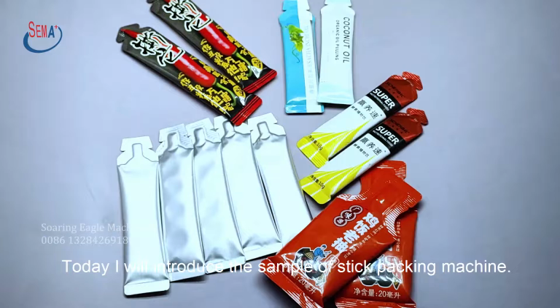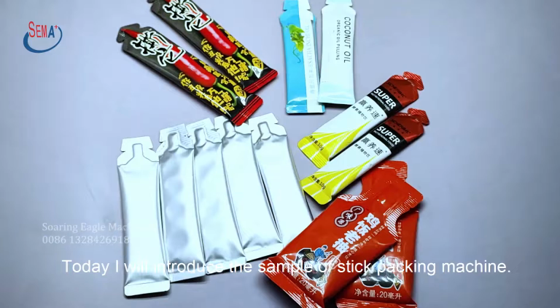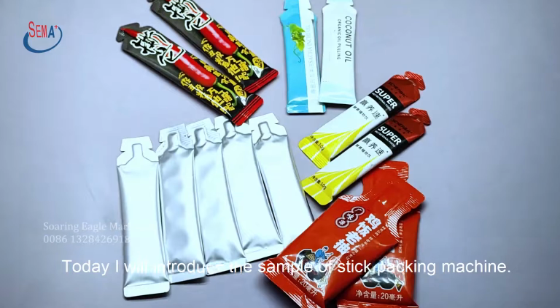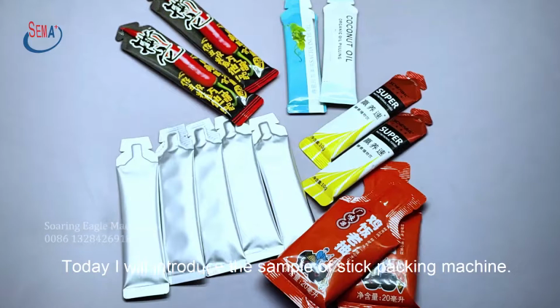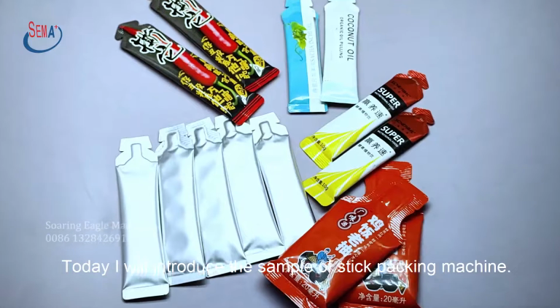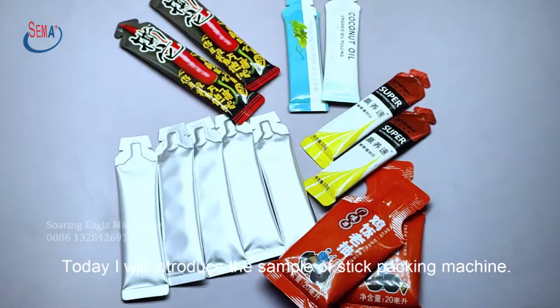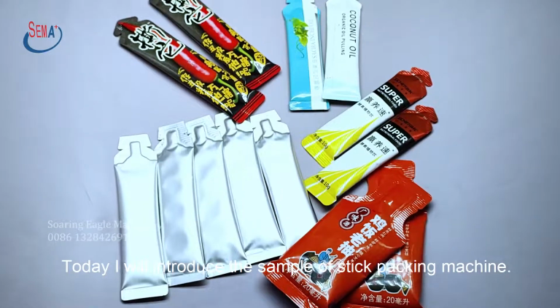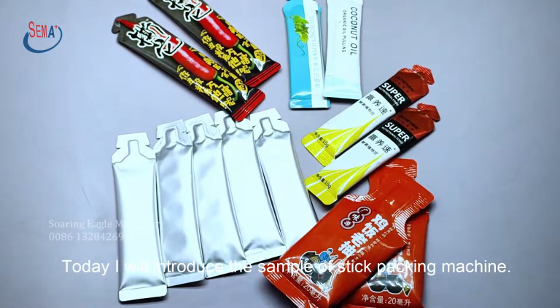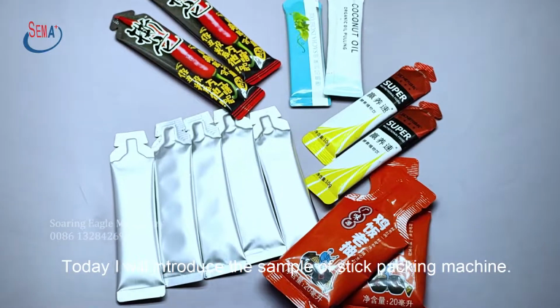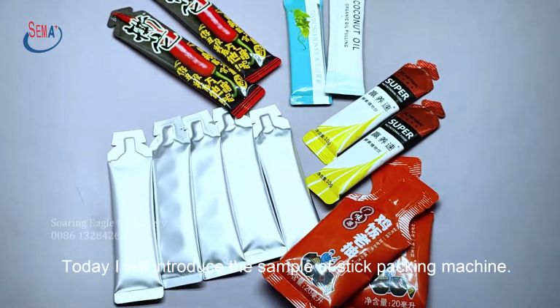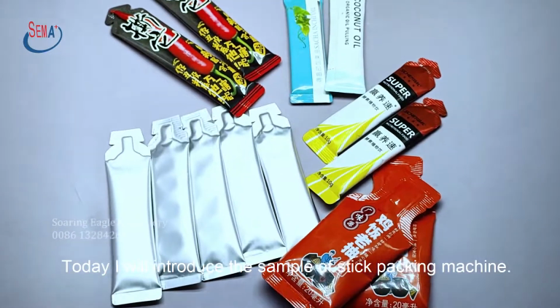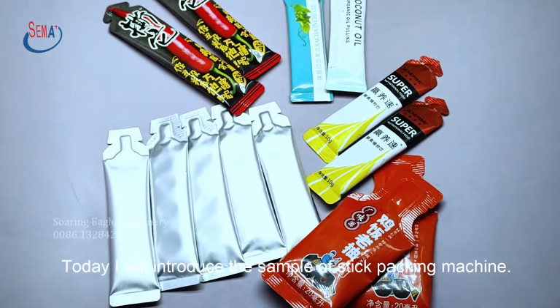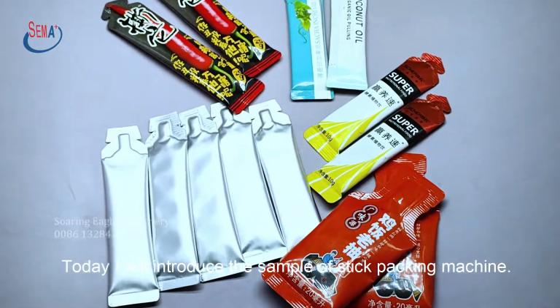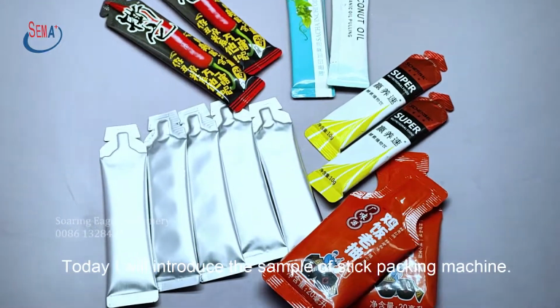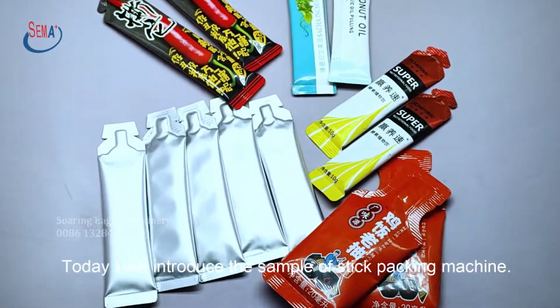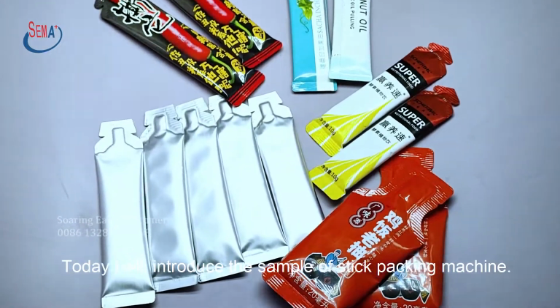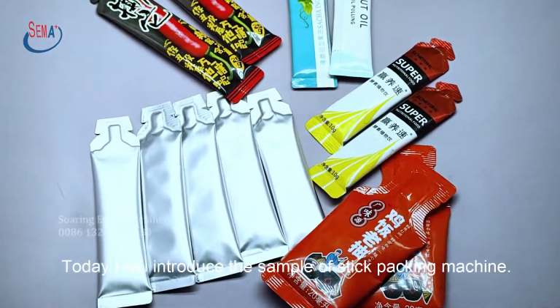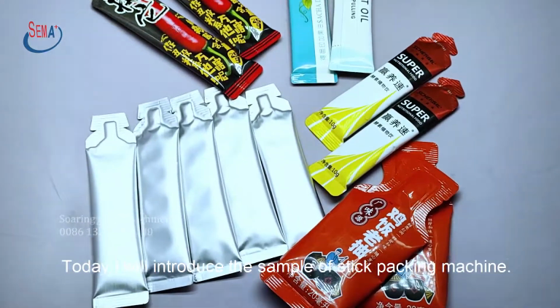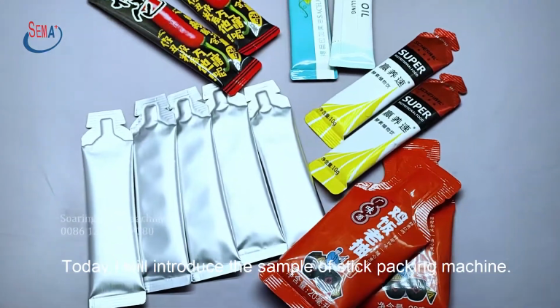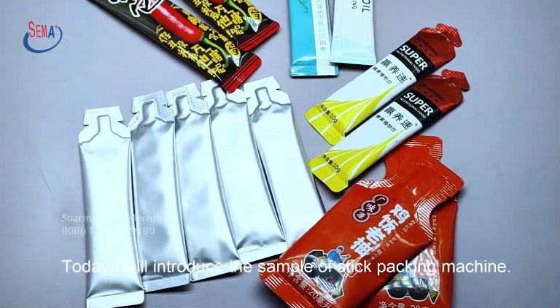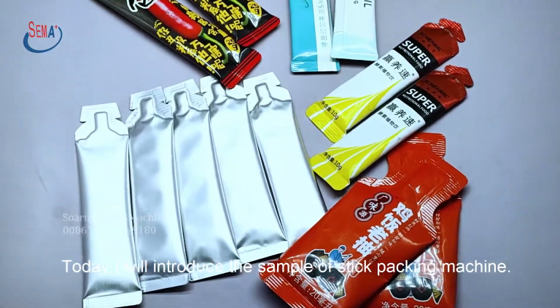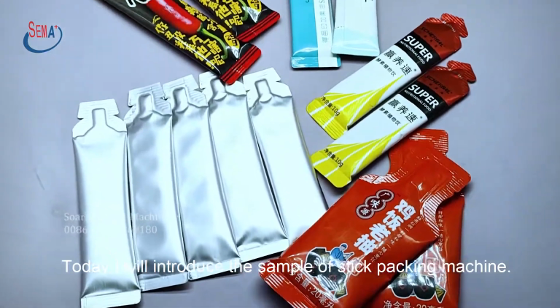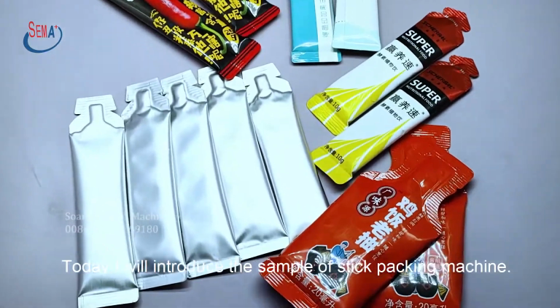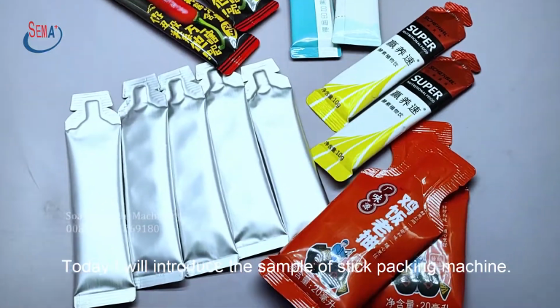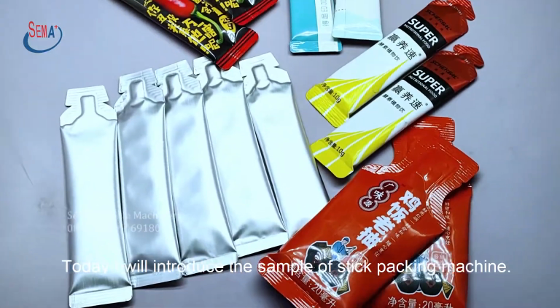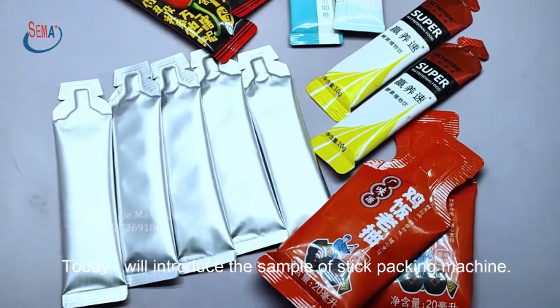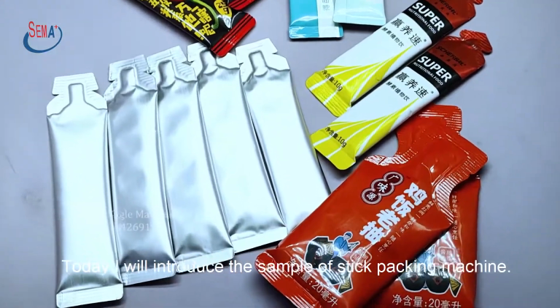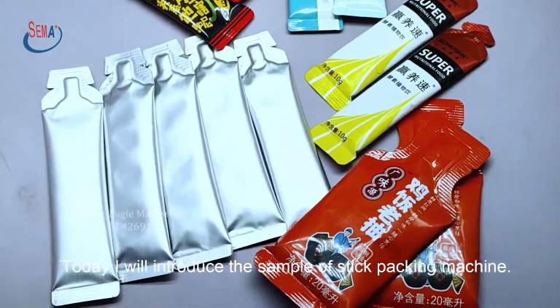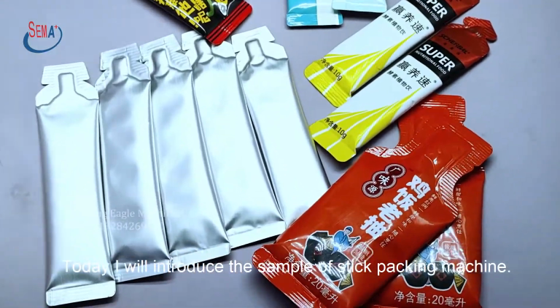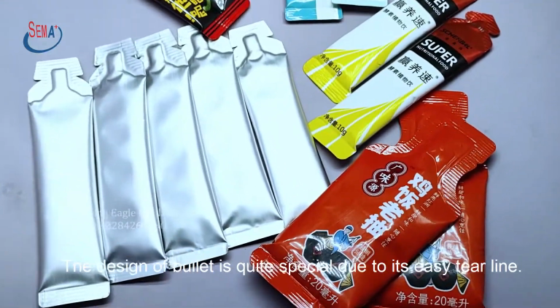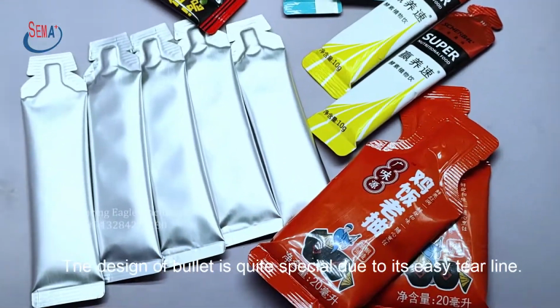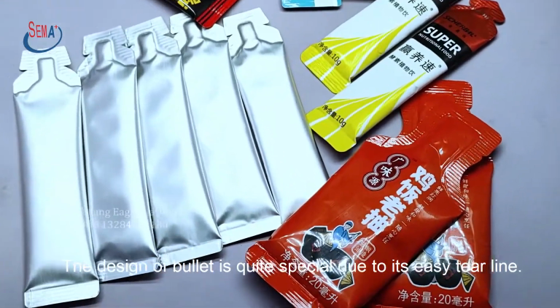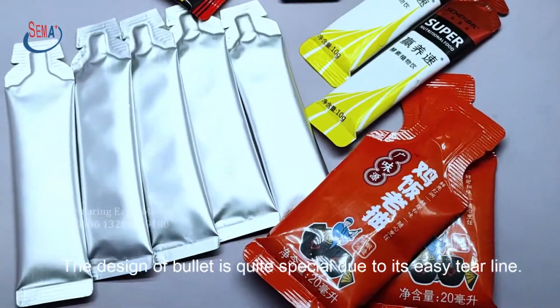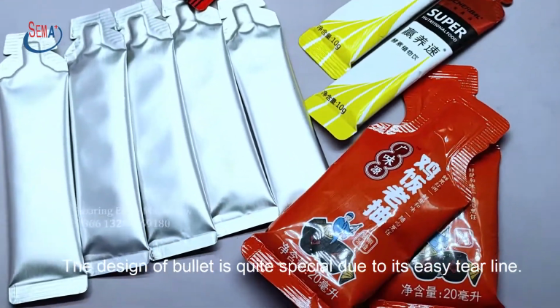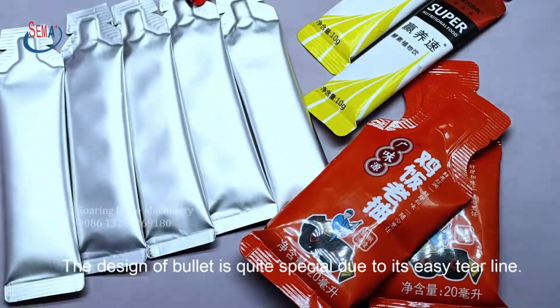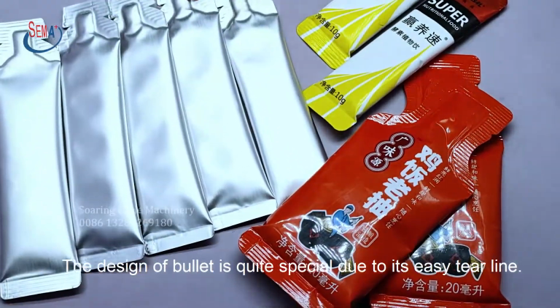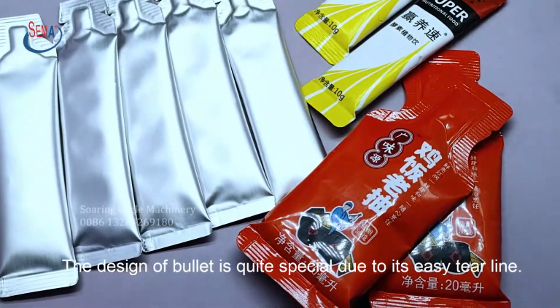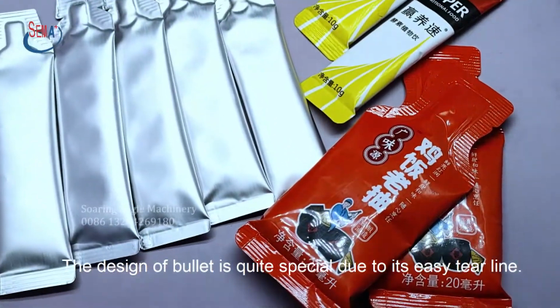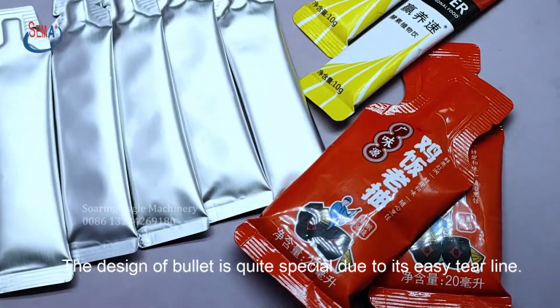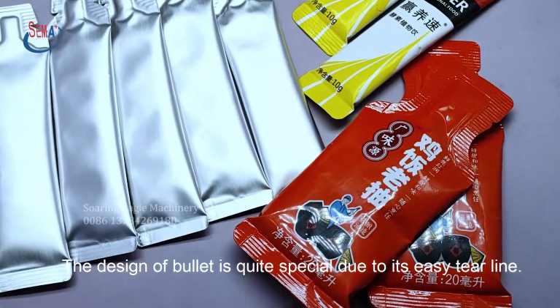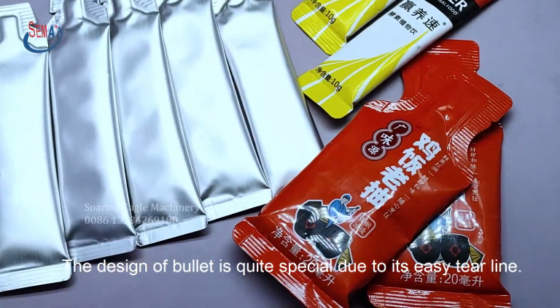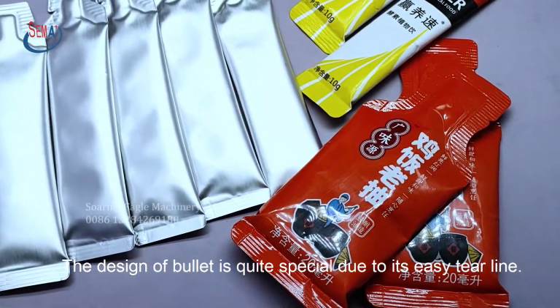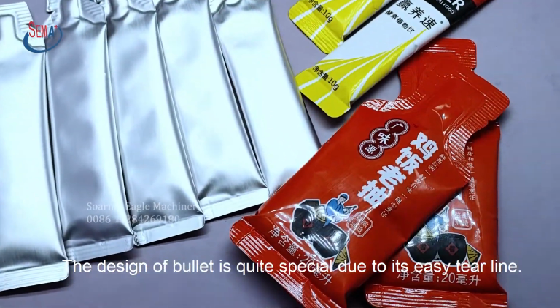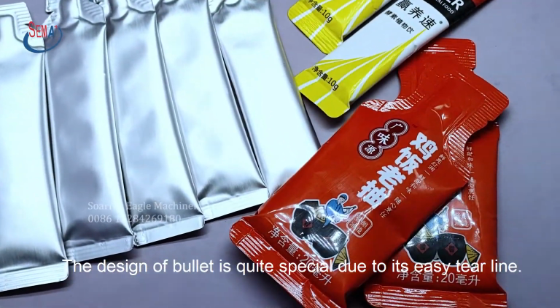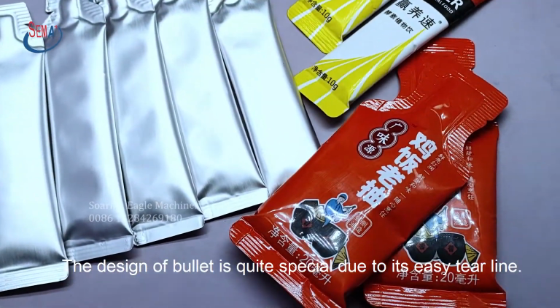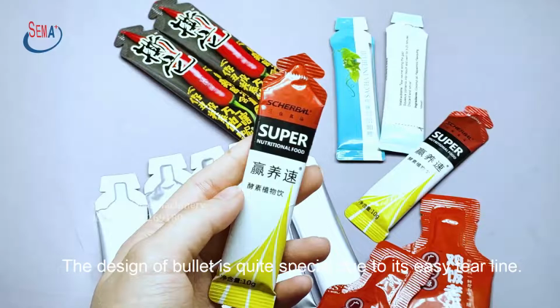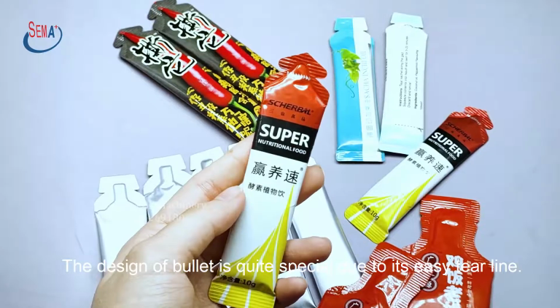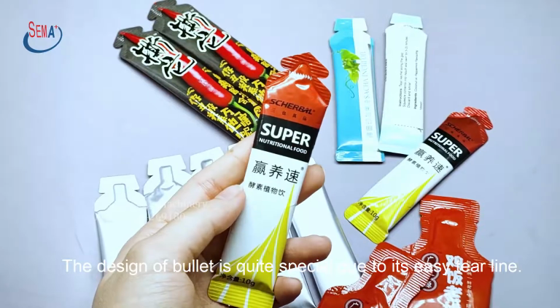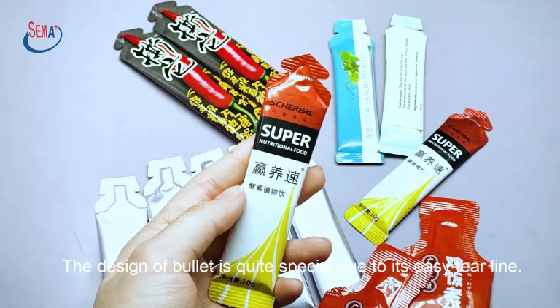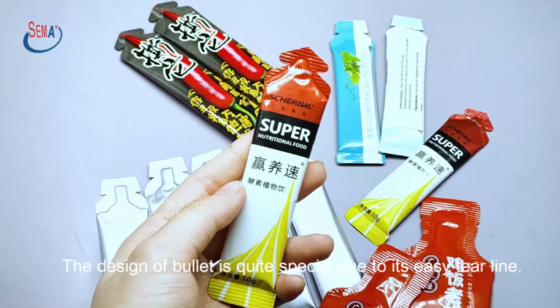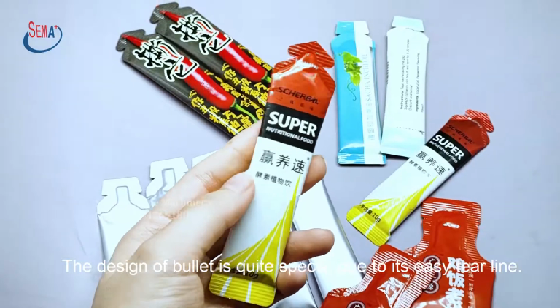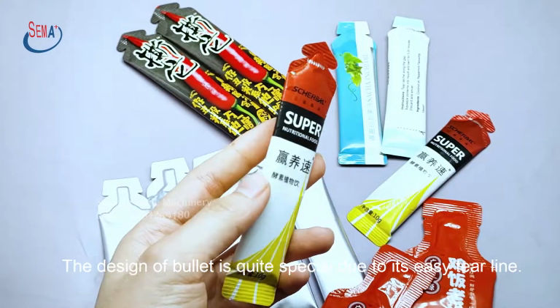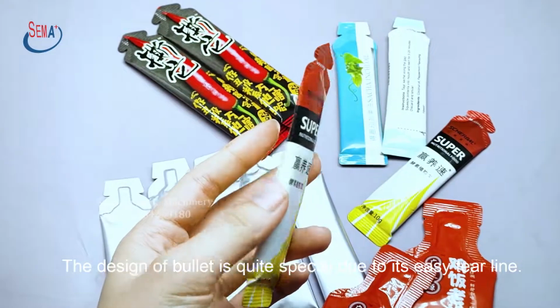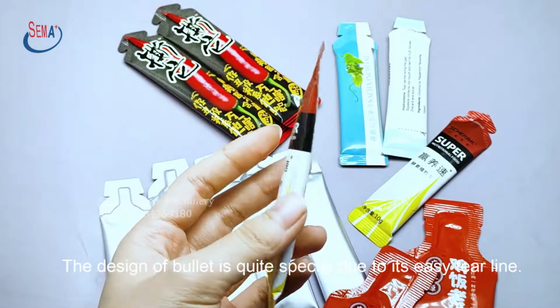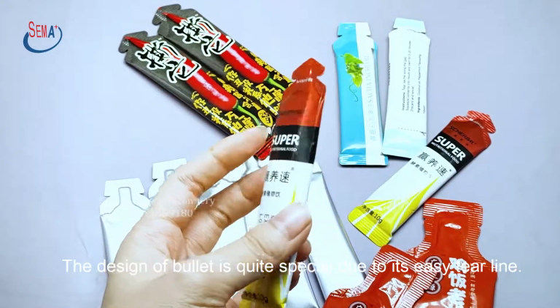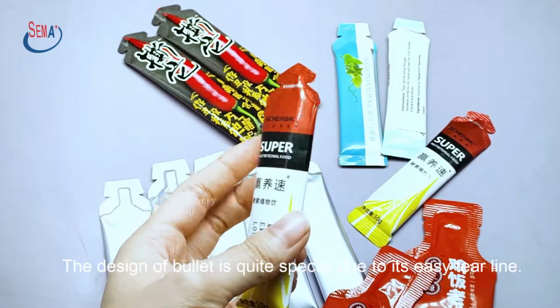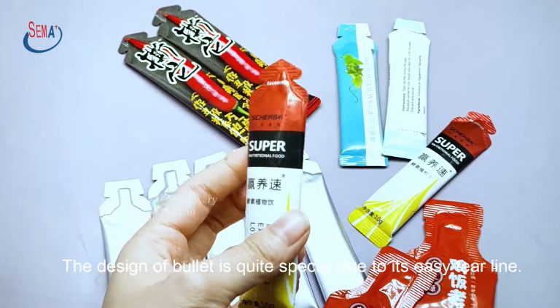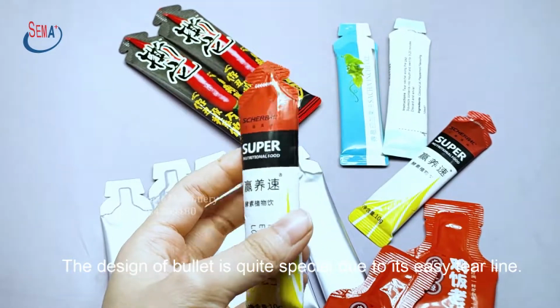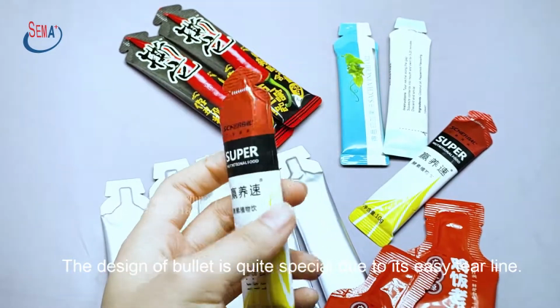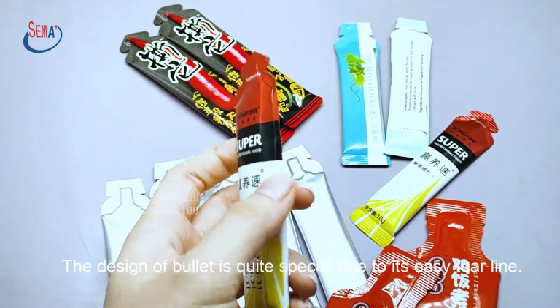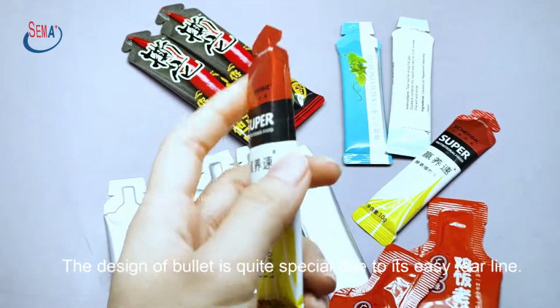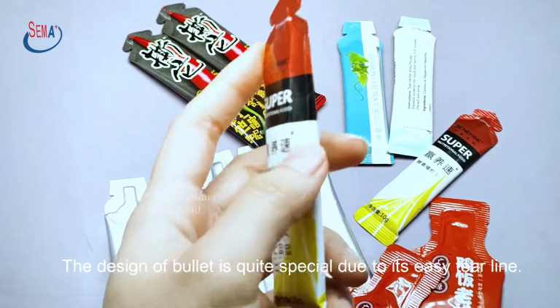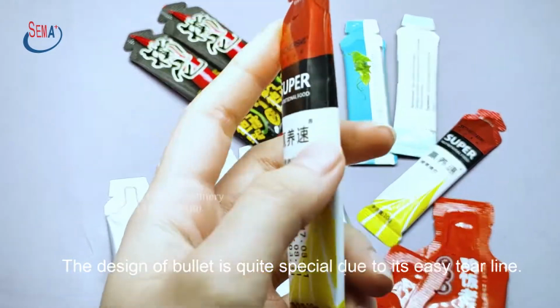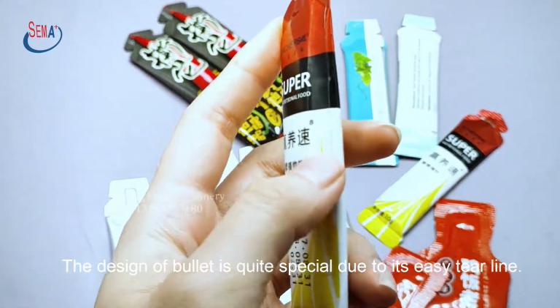Today I will introduce the sample of stick packing machine. The design of the bullet is quite special due to its easy tear line.